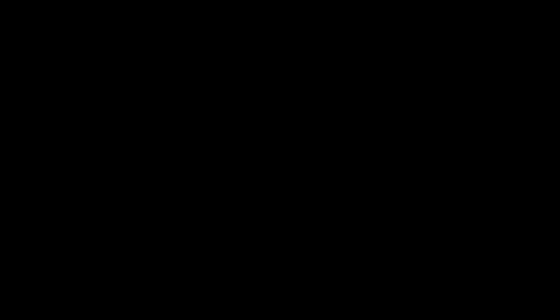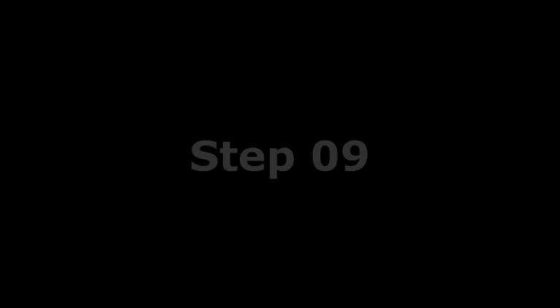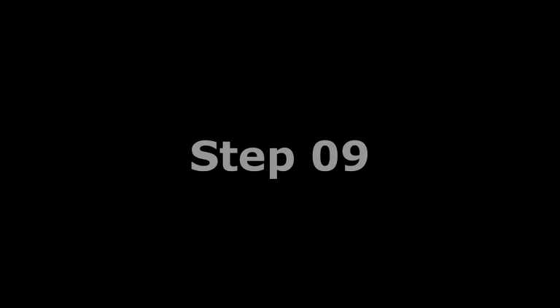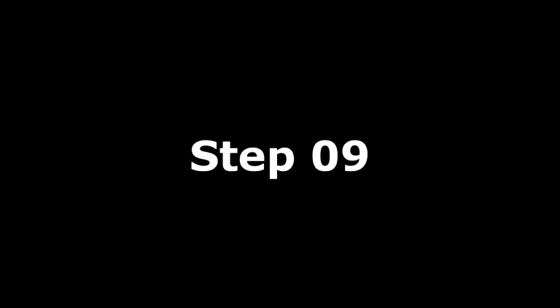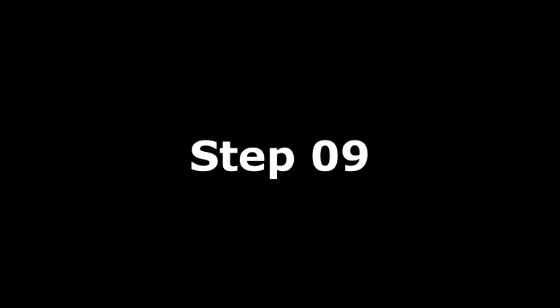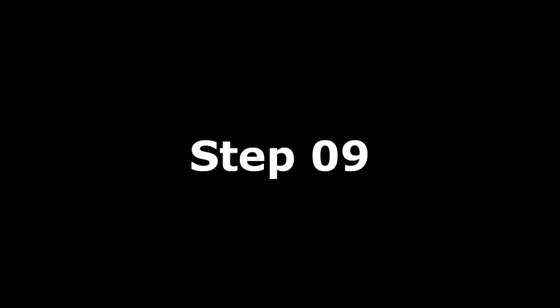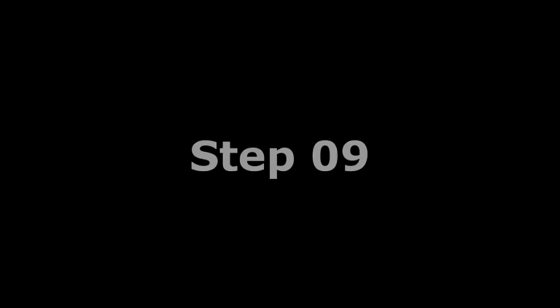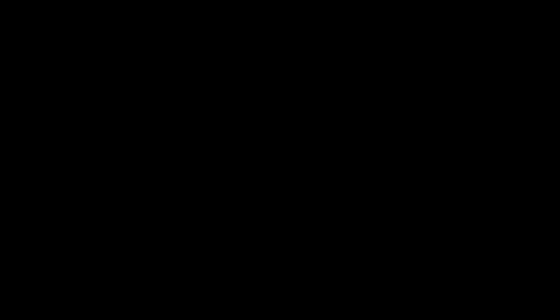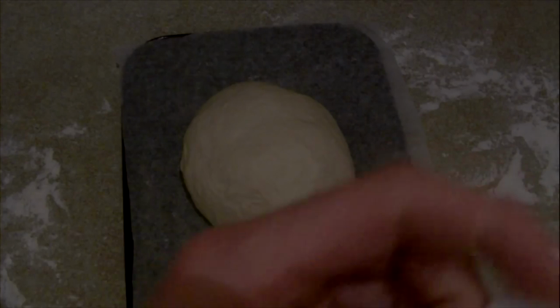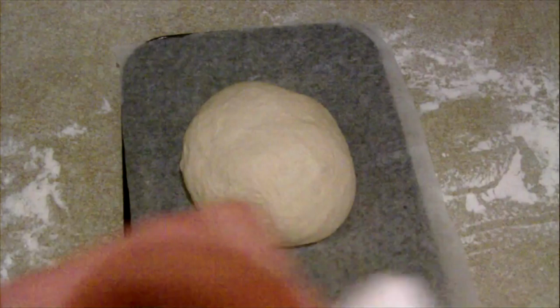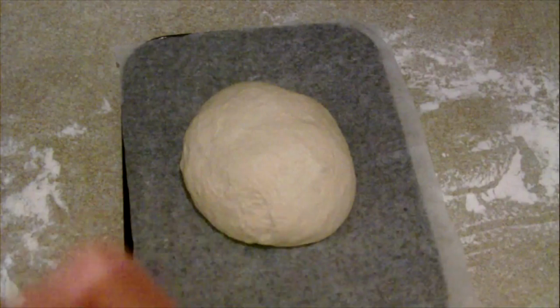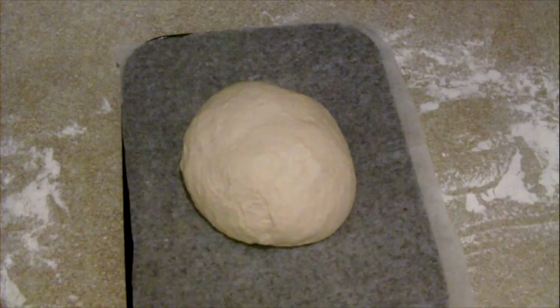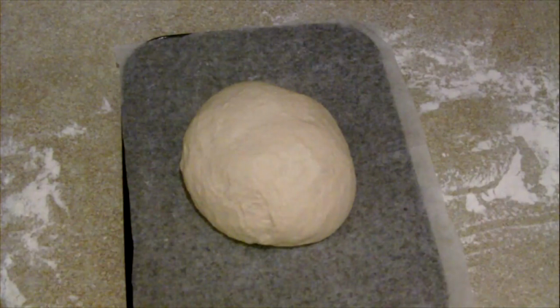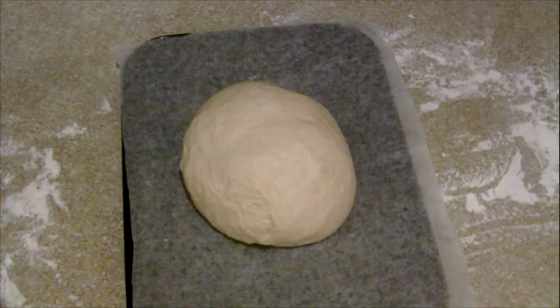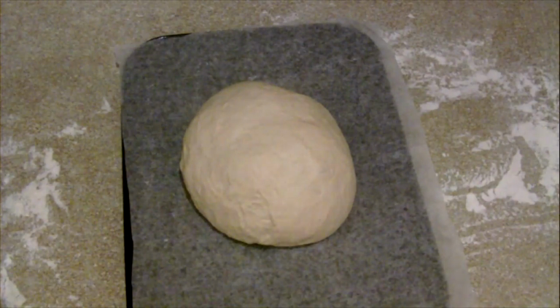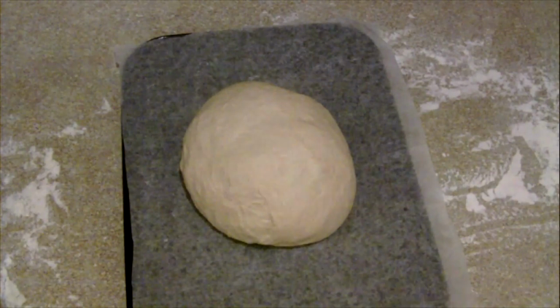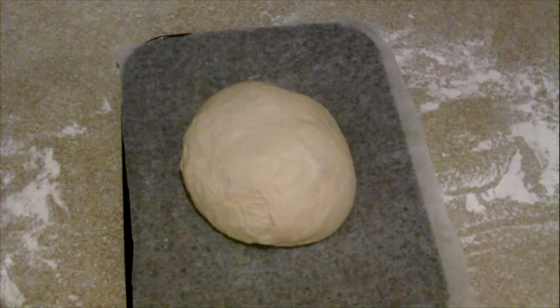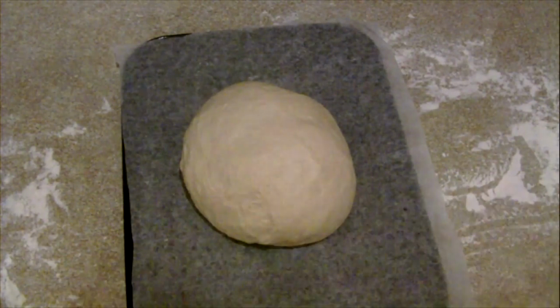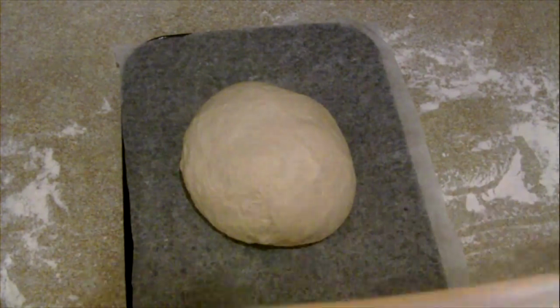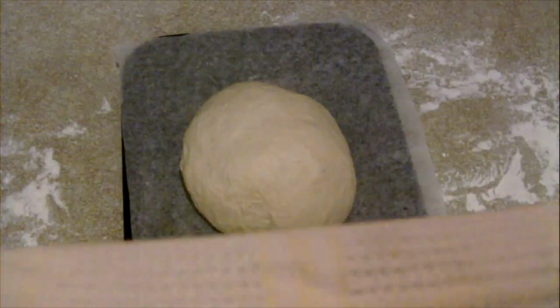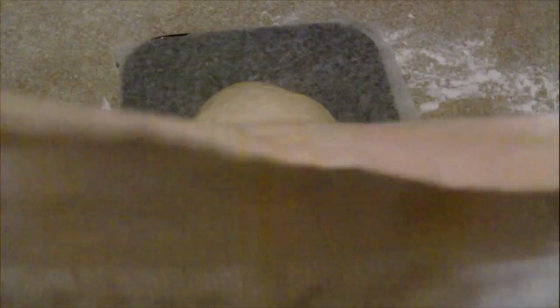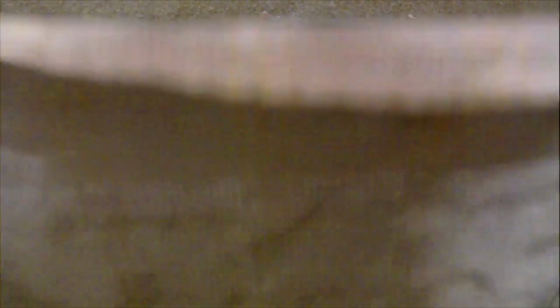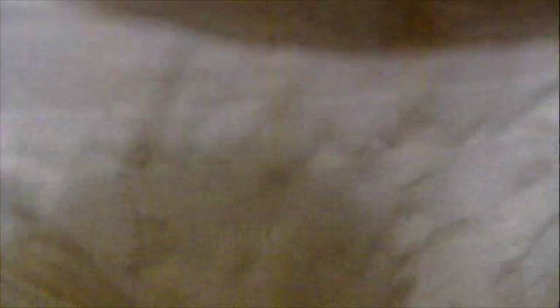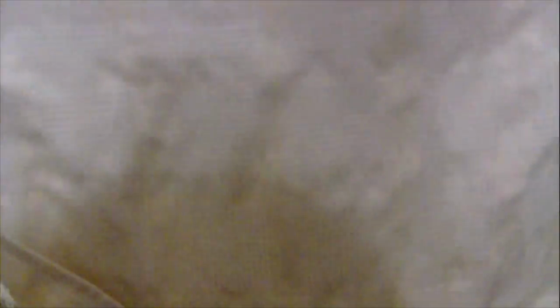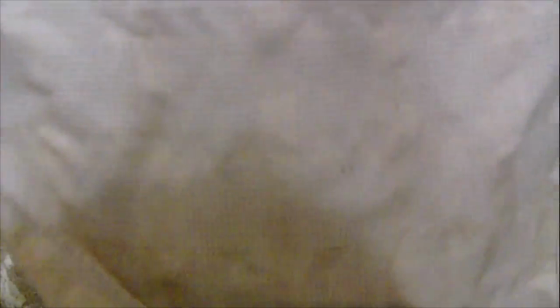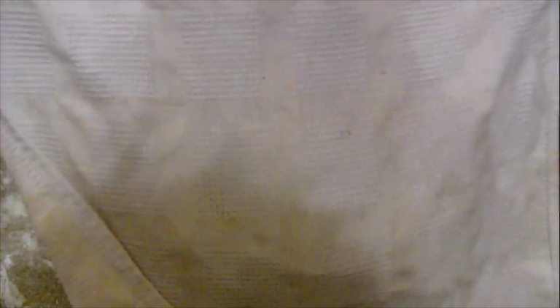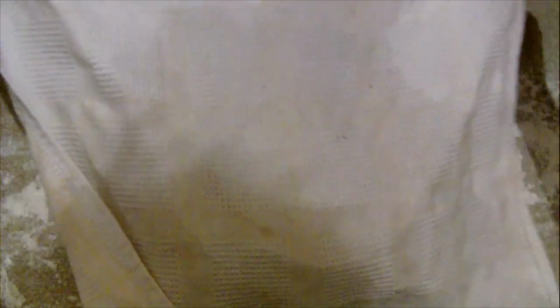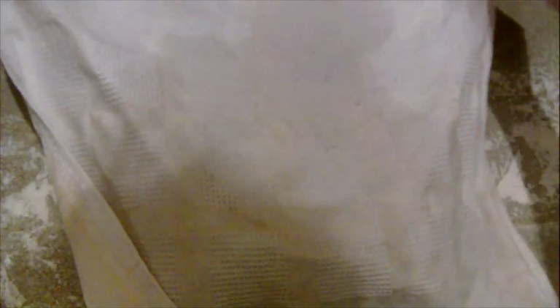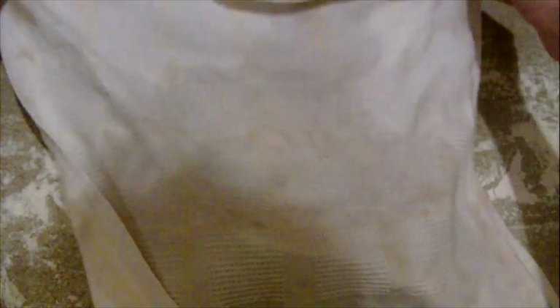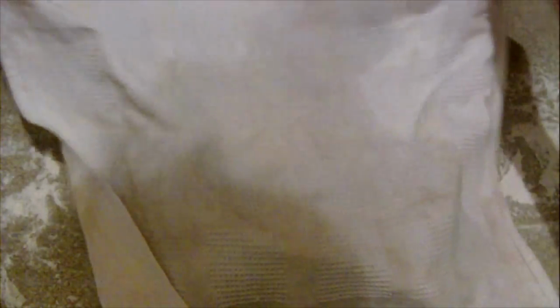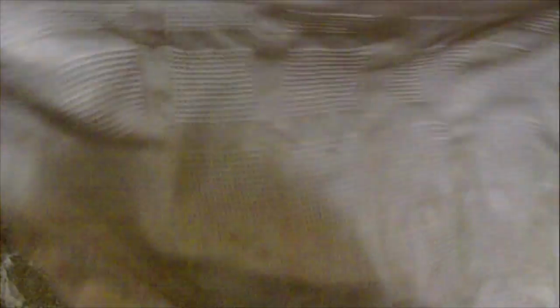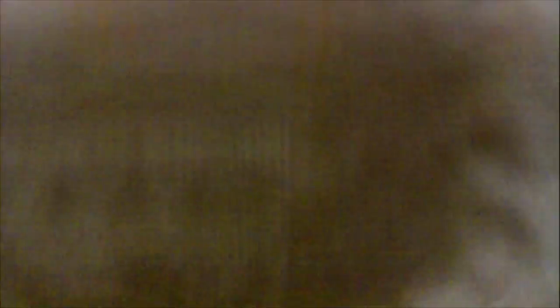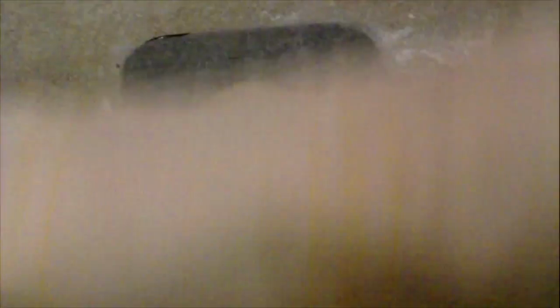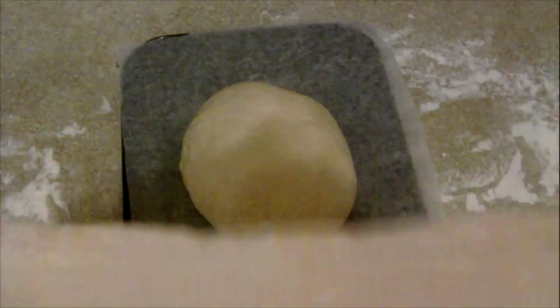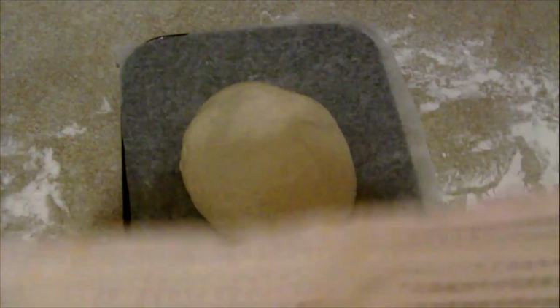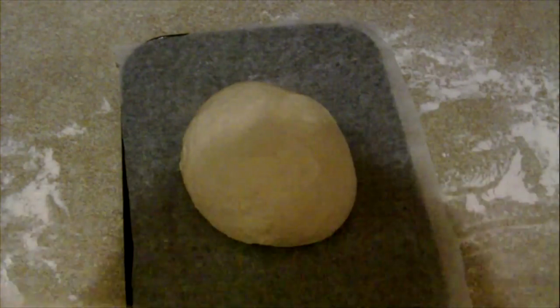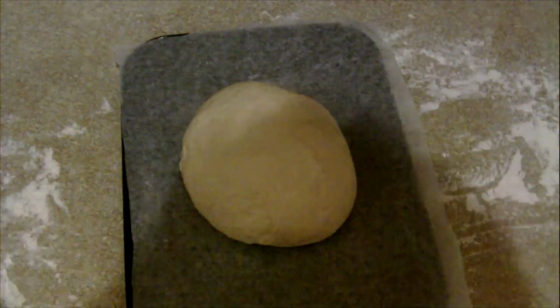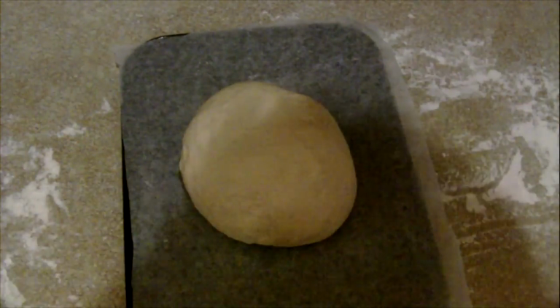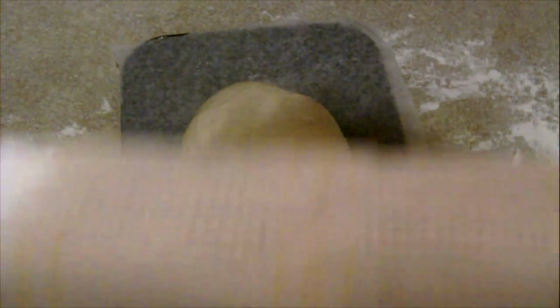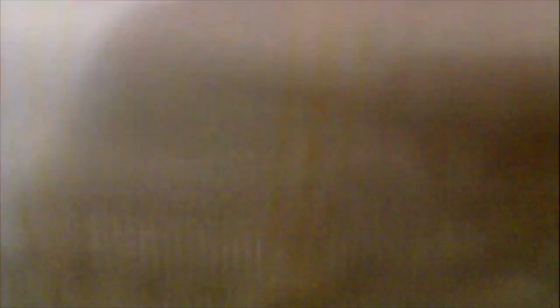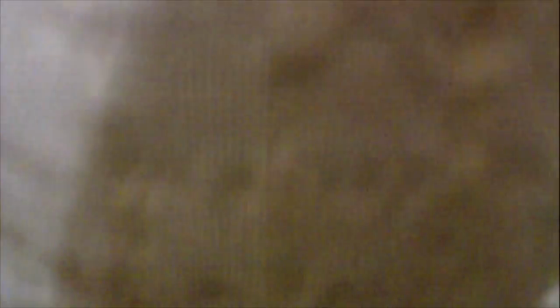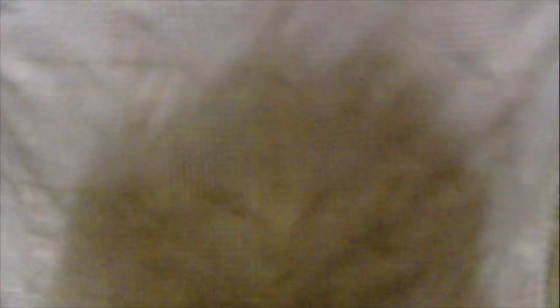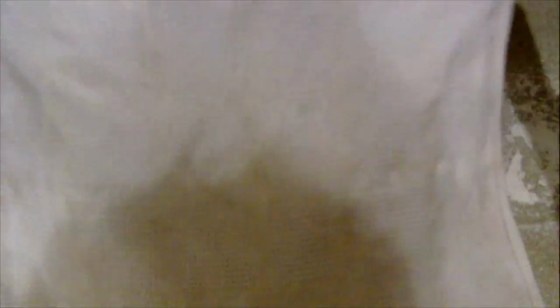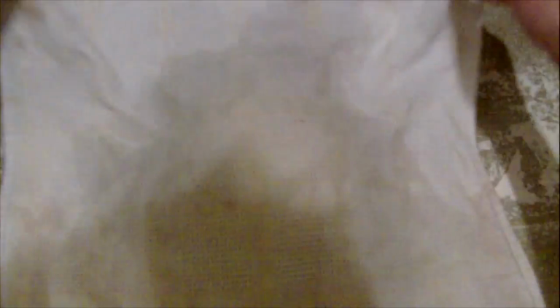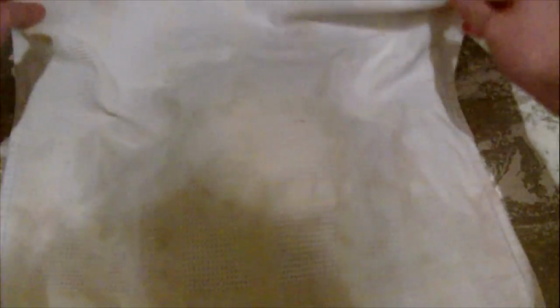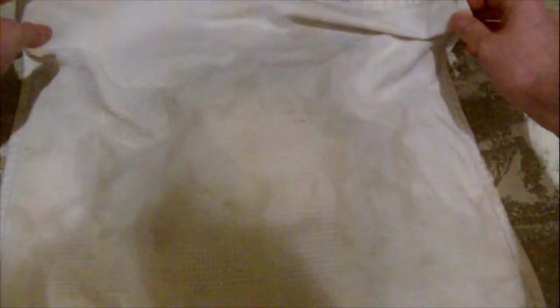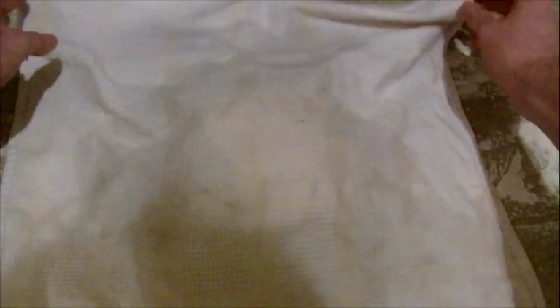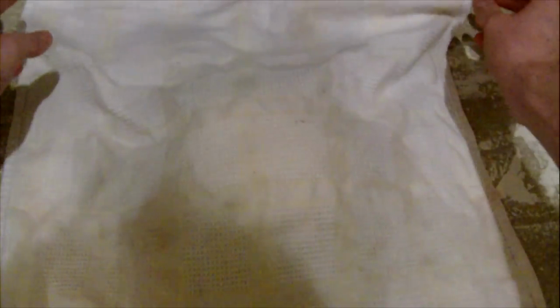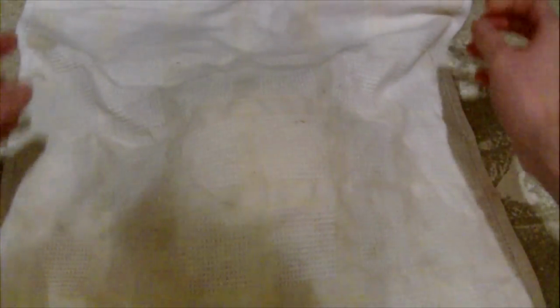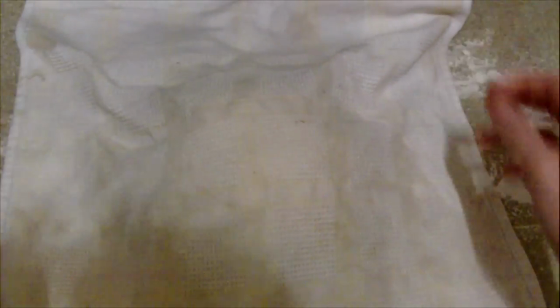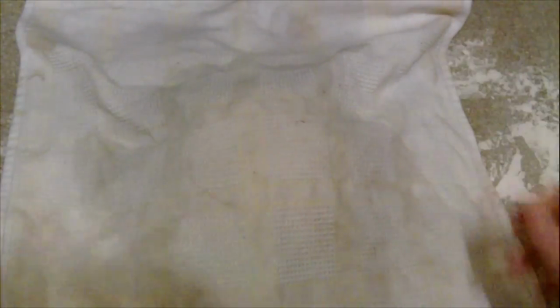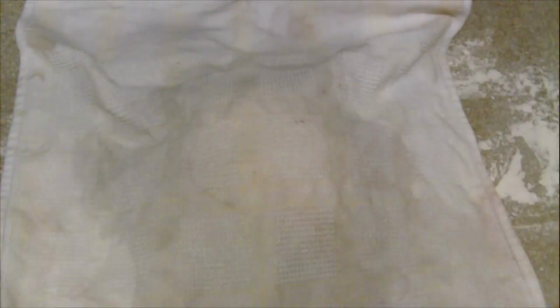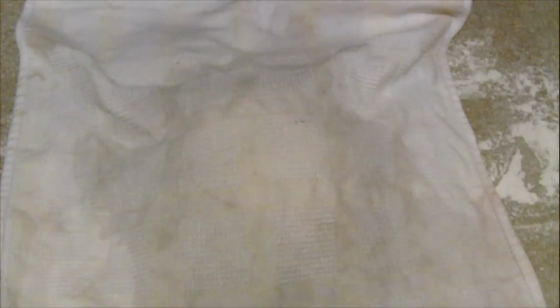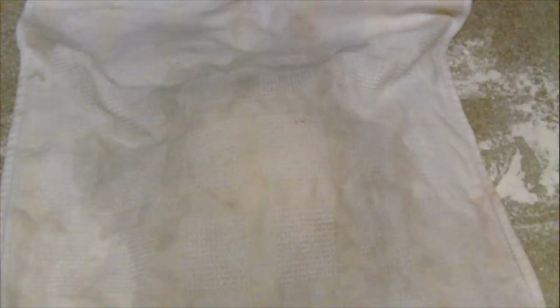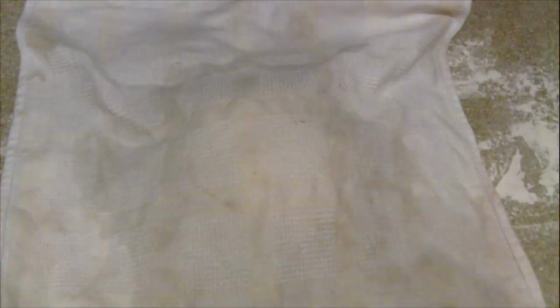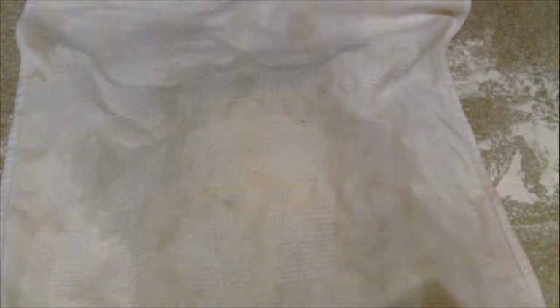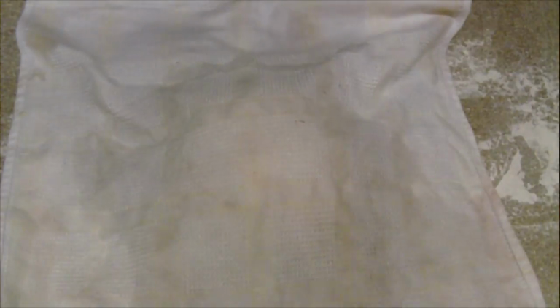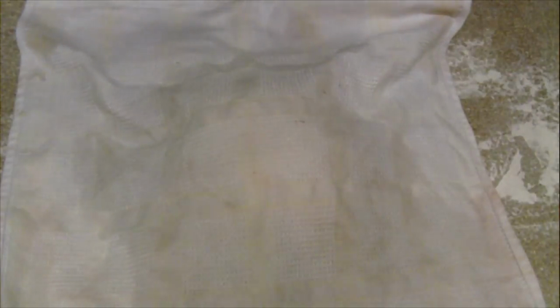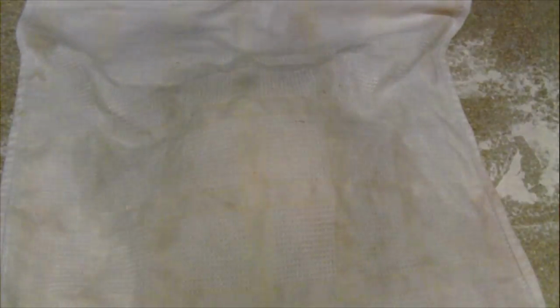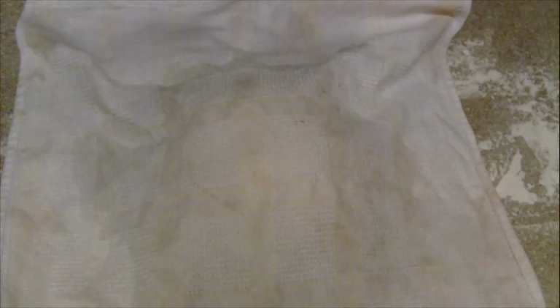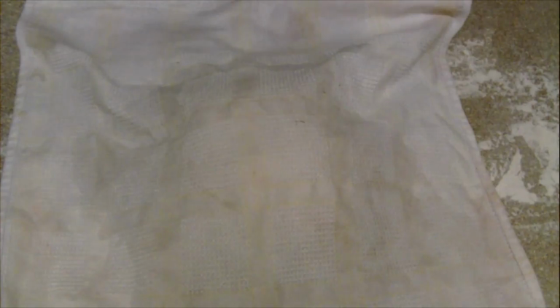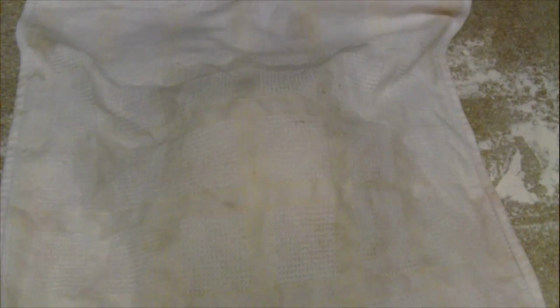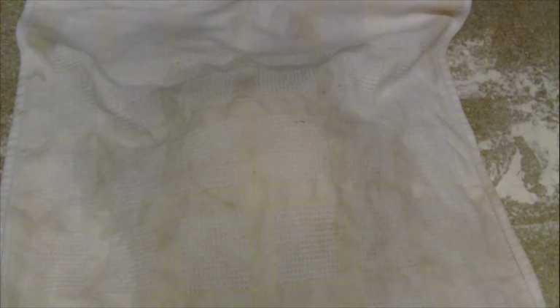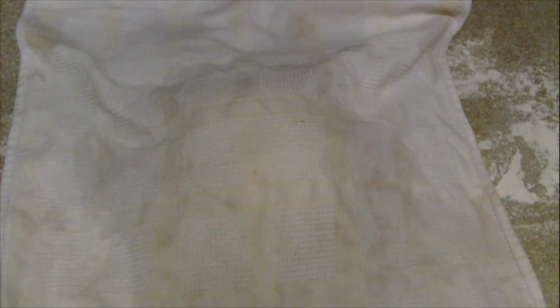Step nine: place the dough on a tray, cover with a damp tea towel again, and leave for about an hour to prove. While you're doing this, preheat the oven to 220 degrees.